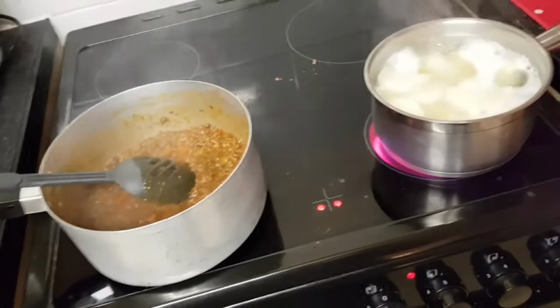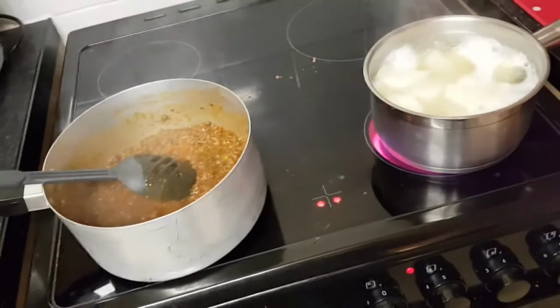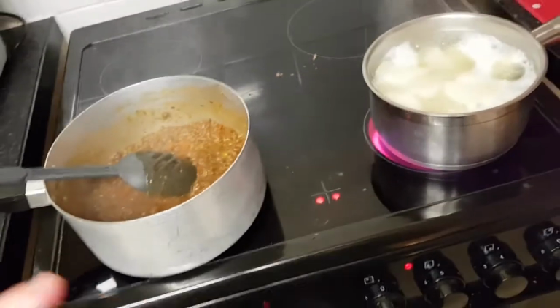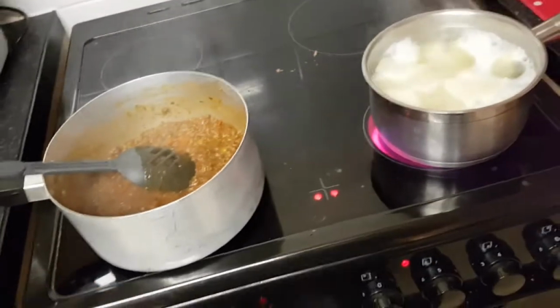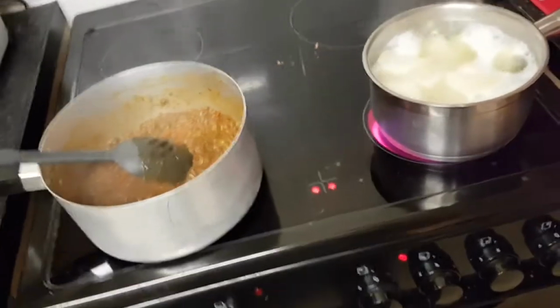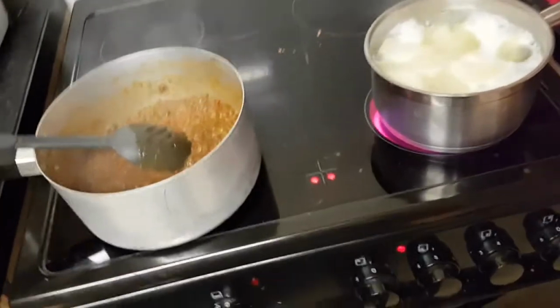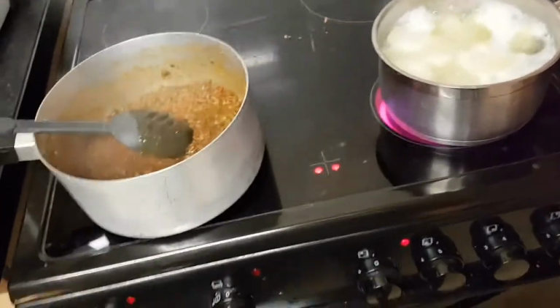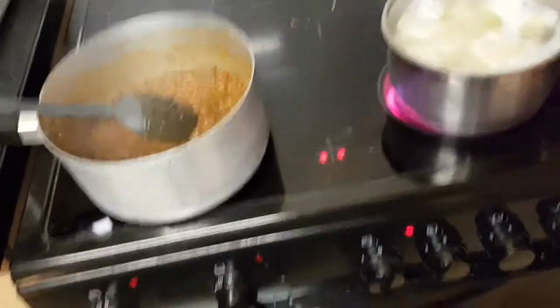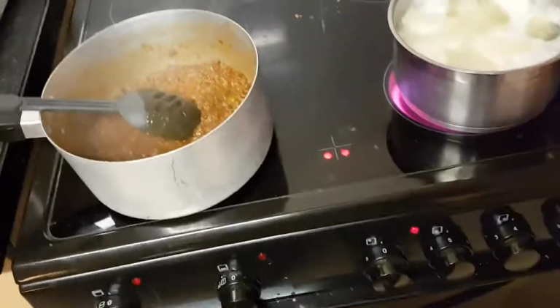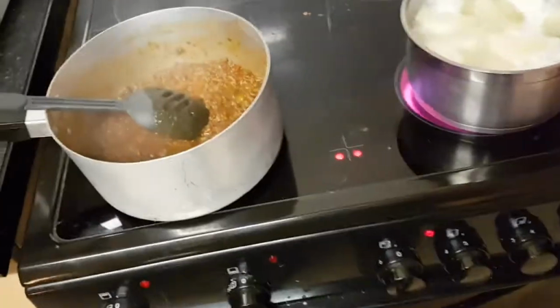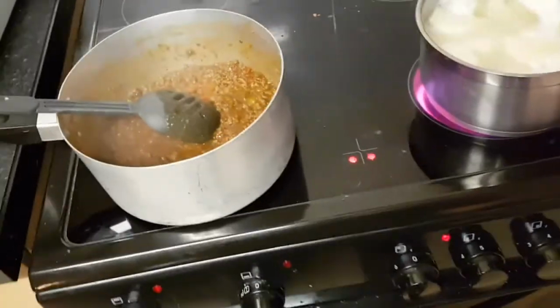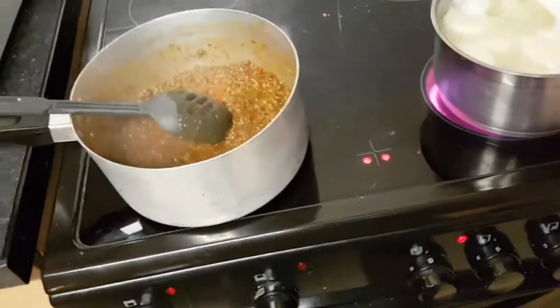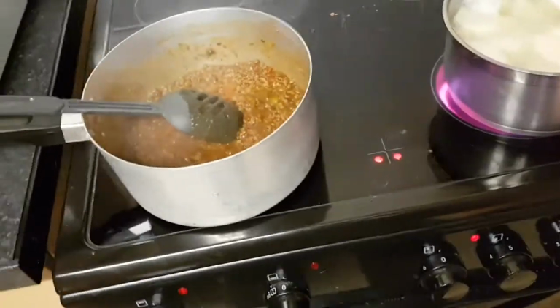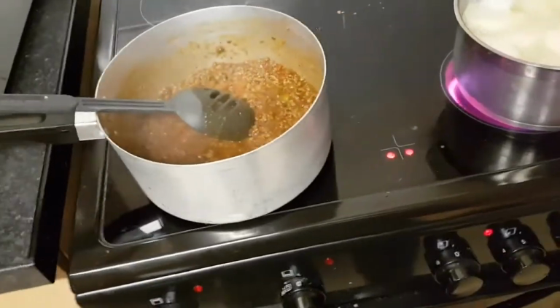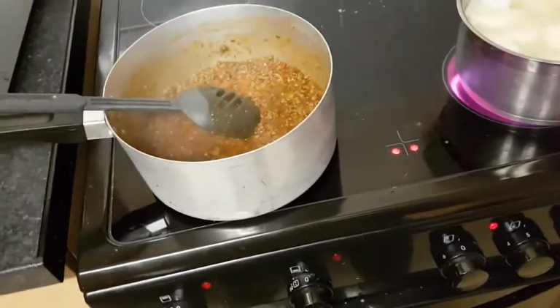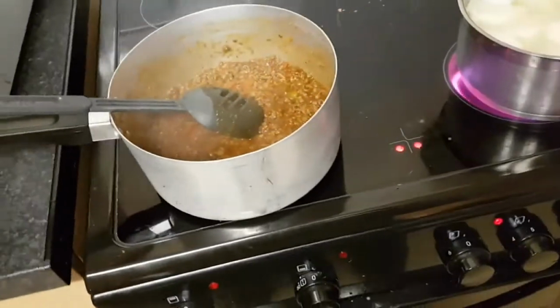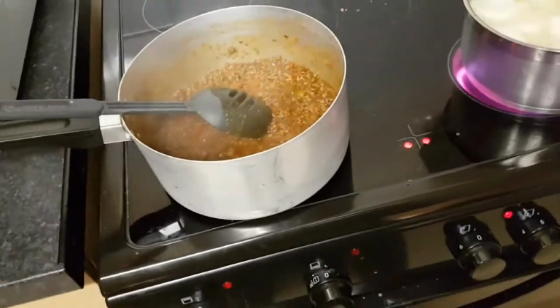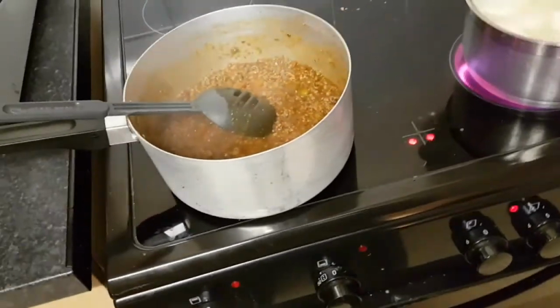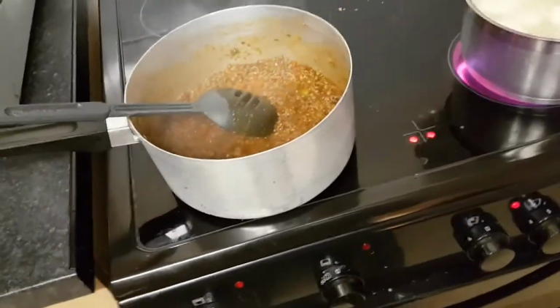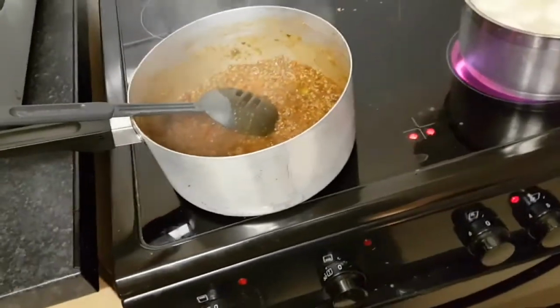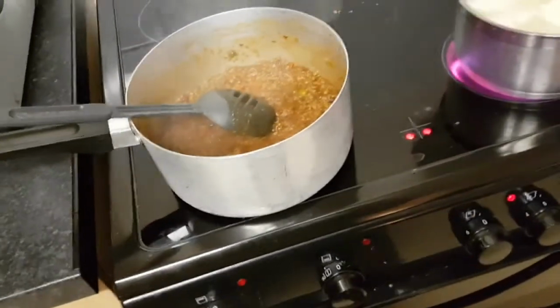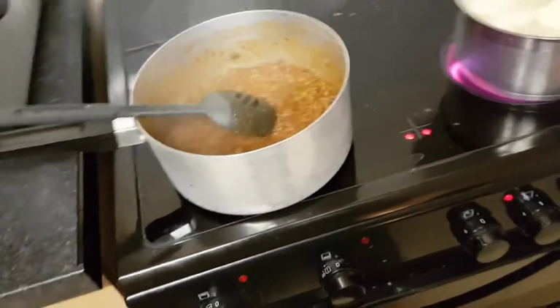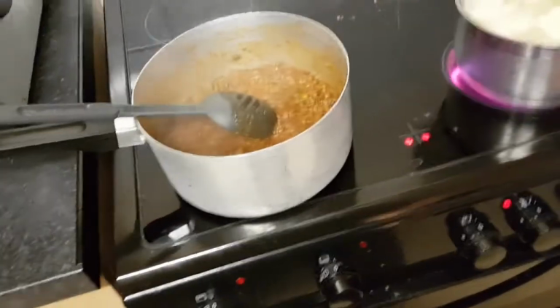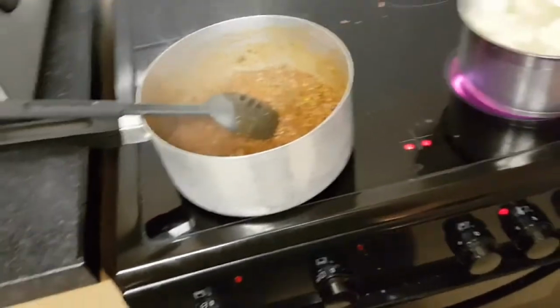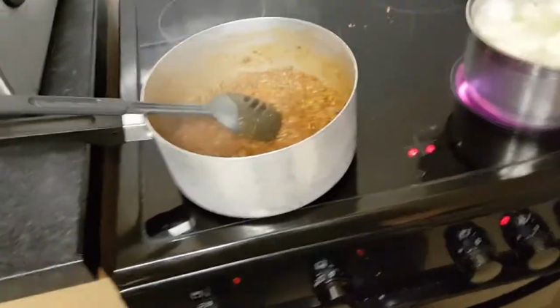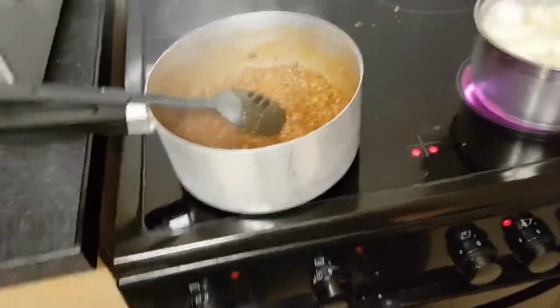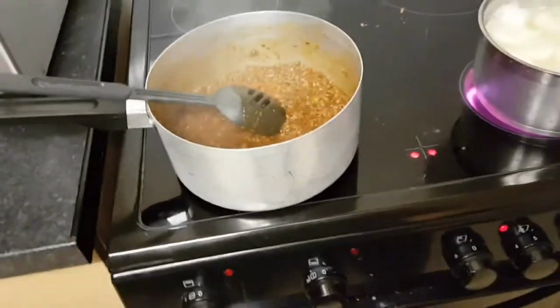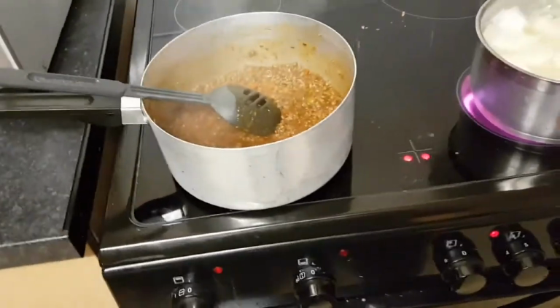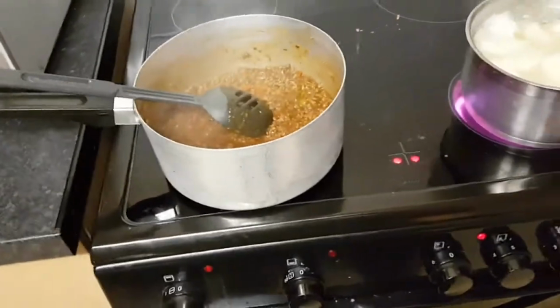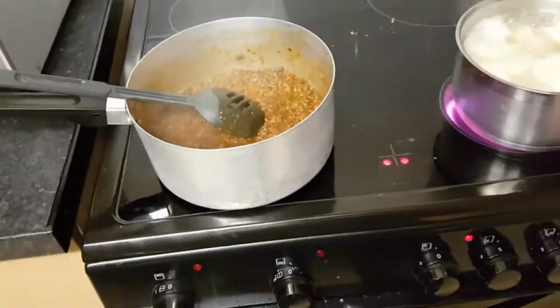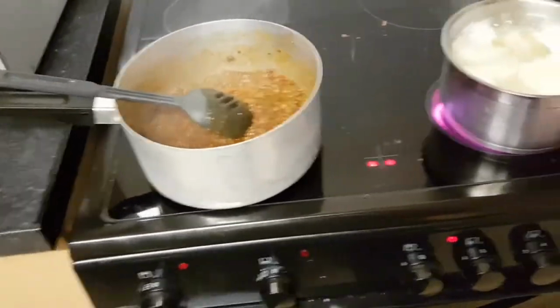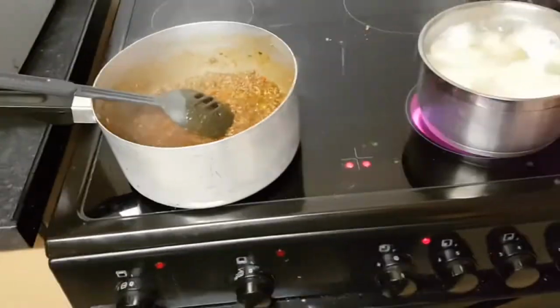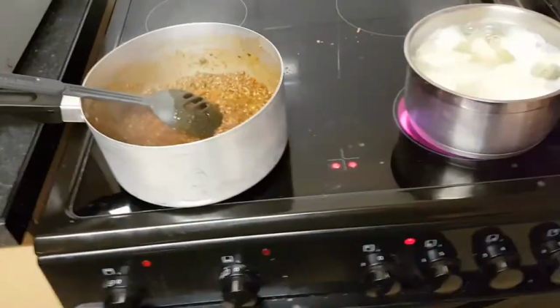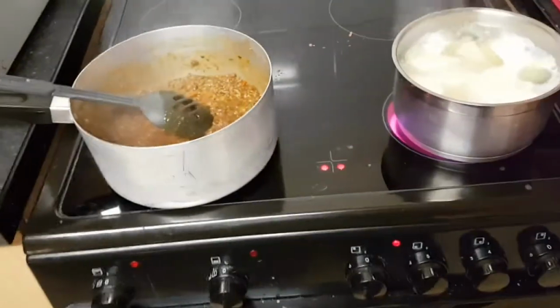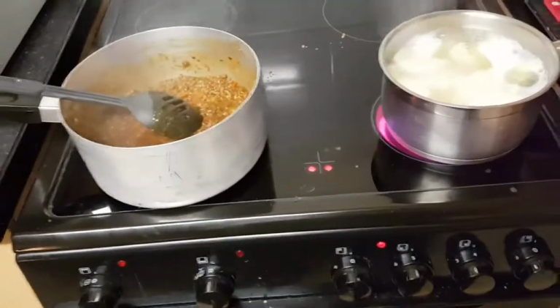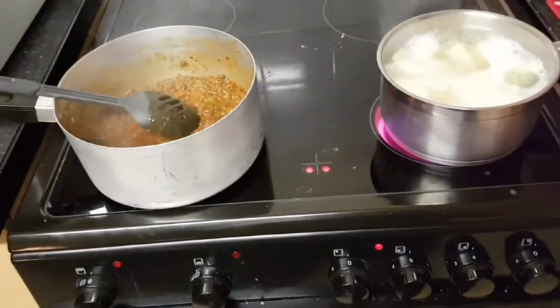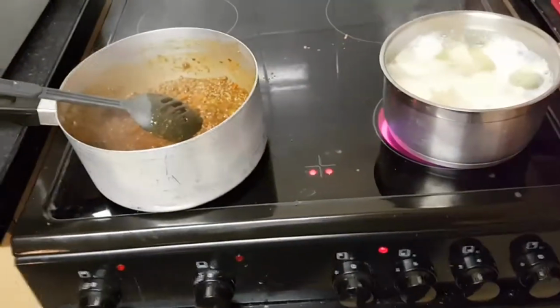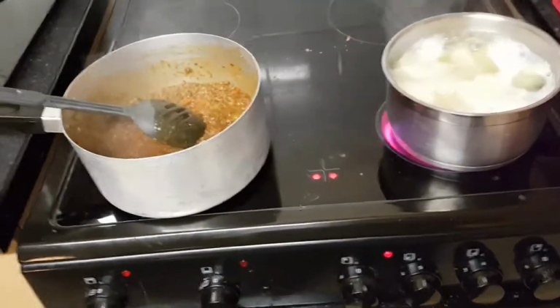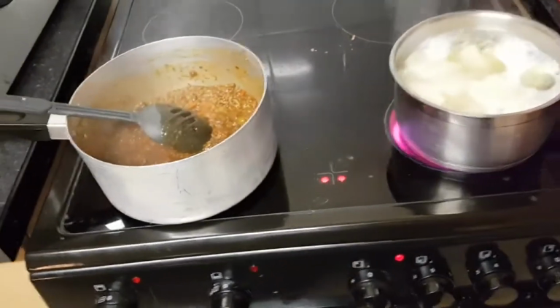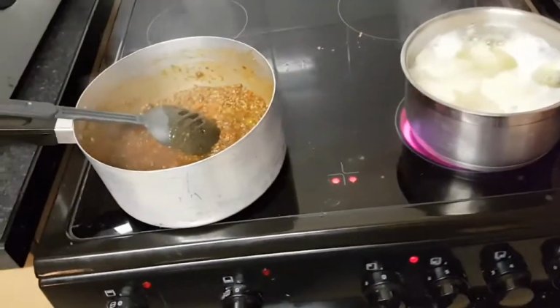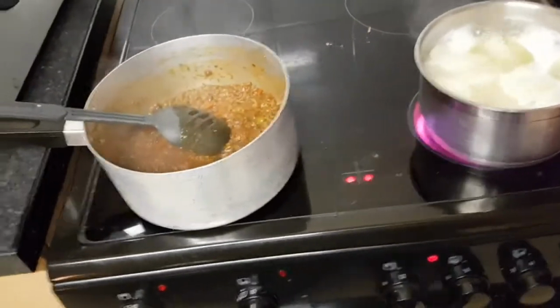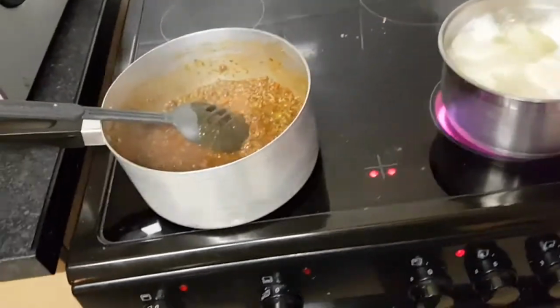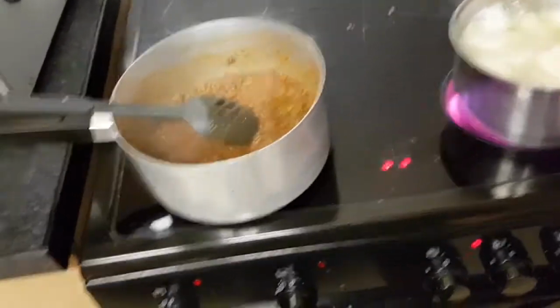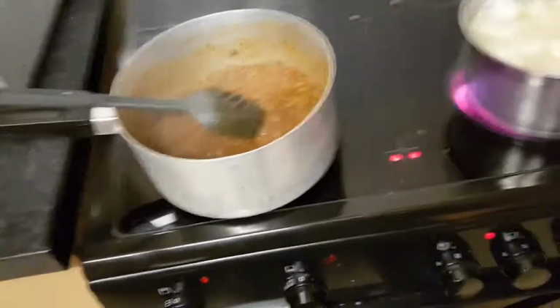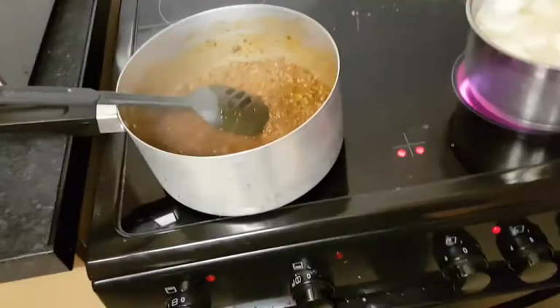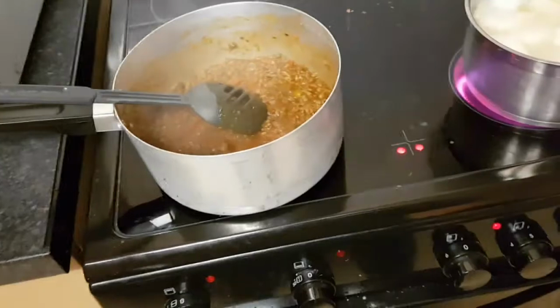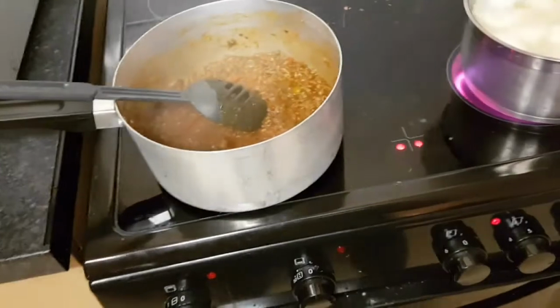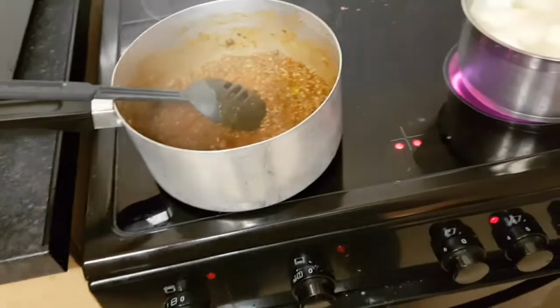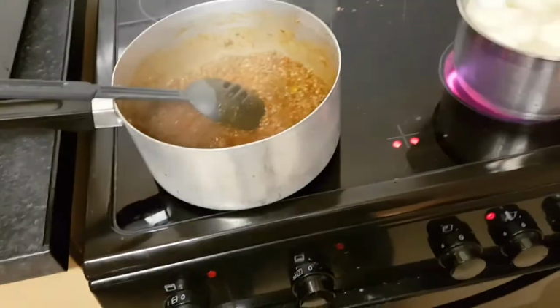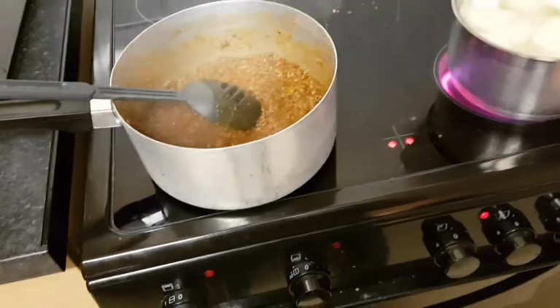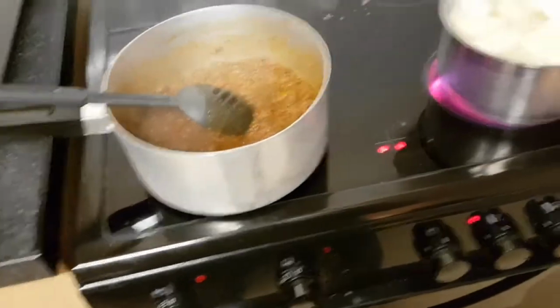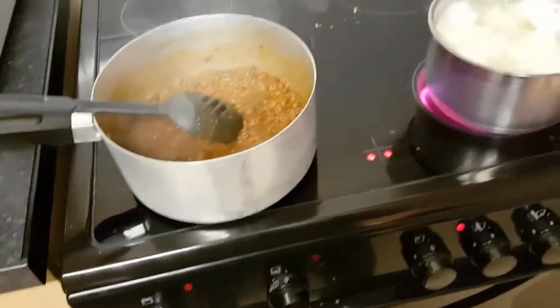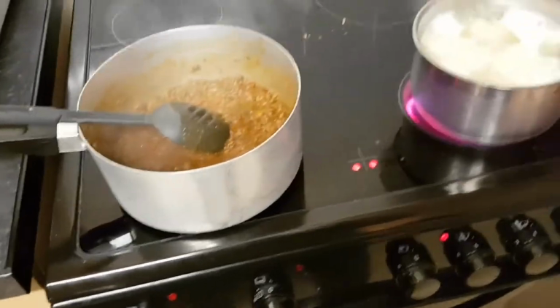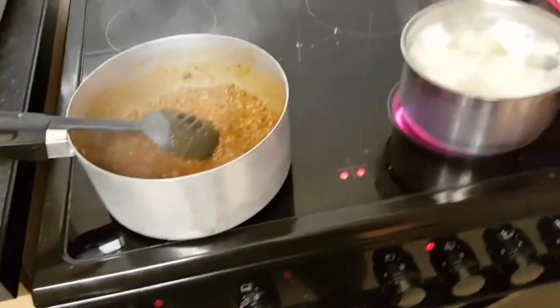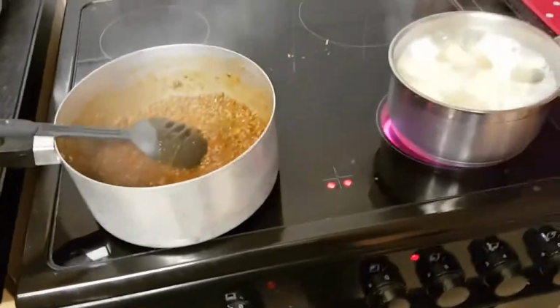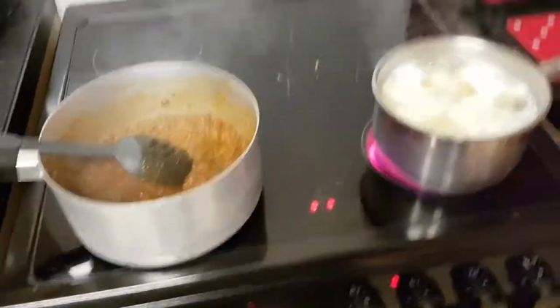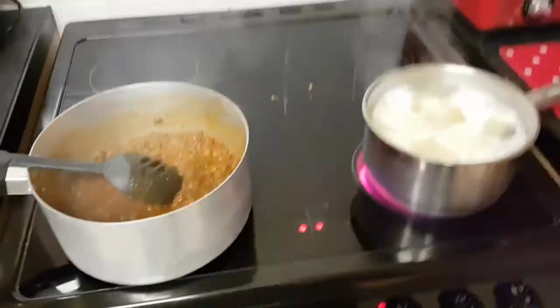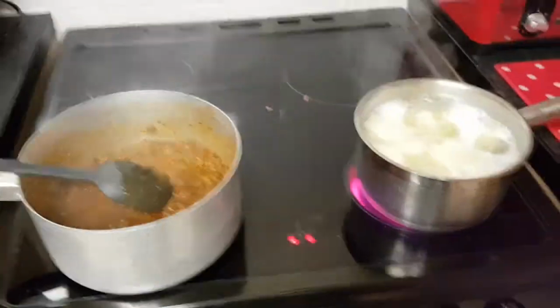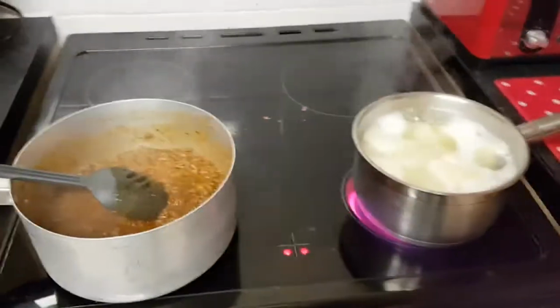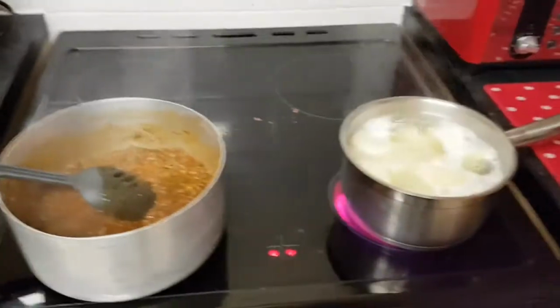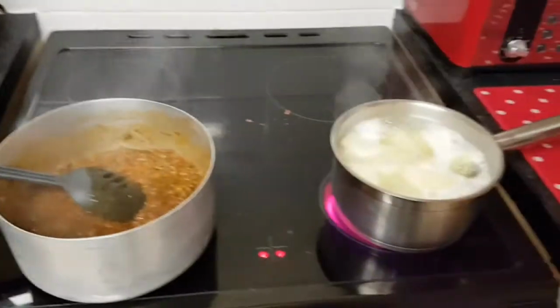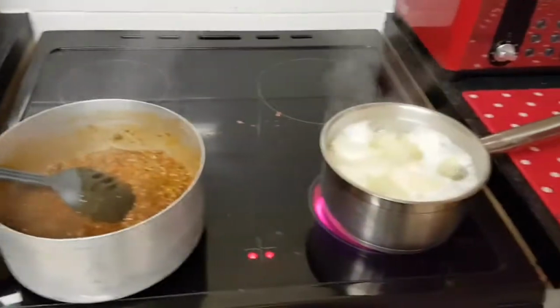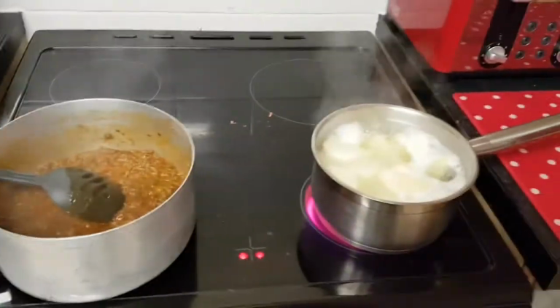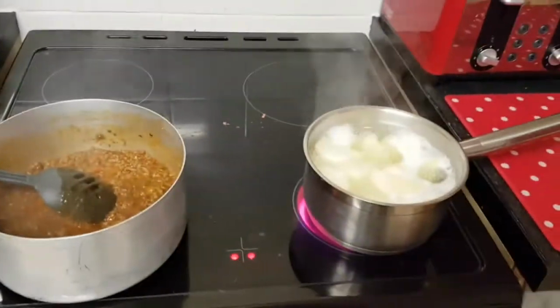I'll get back to you when it's all dished up and it looks yummy and it's on our plates. See you in a bit.